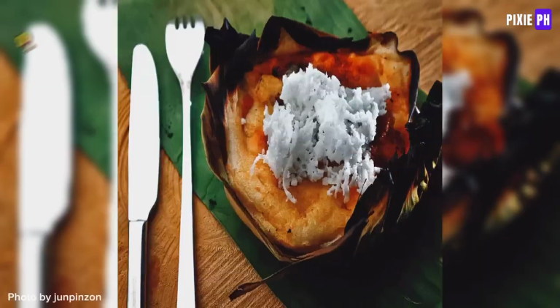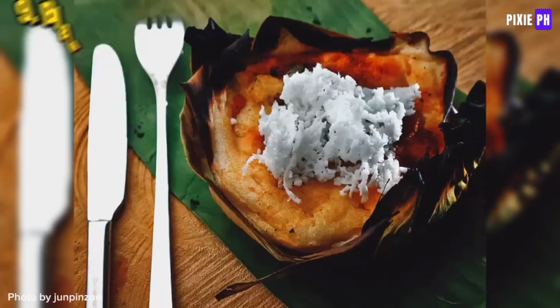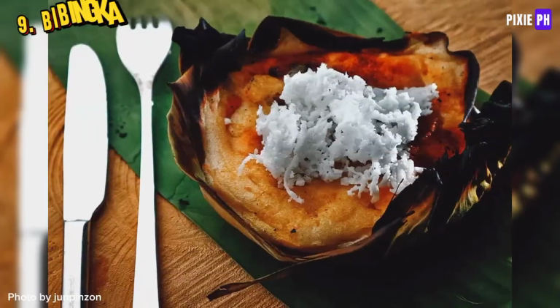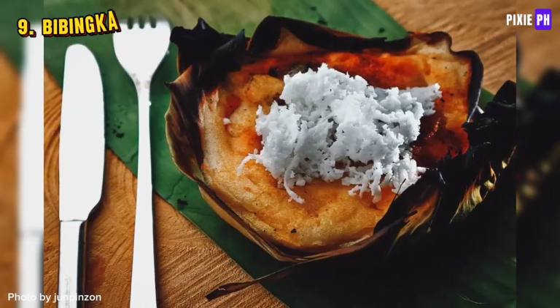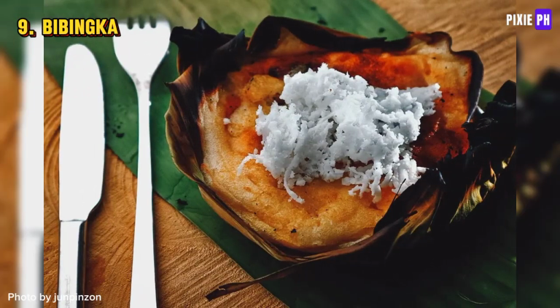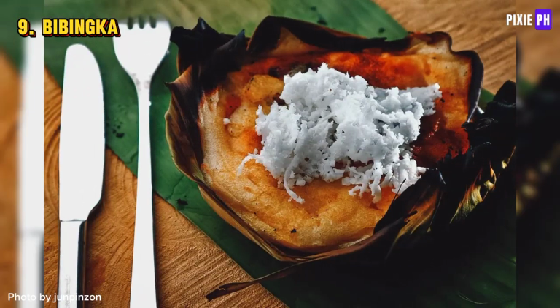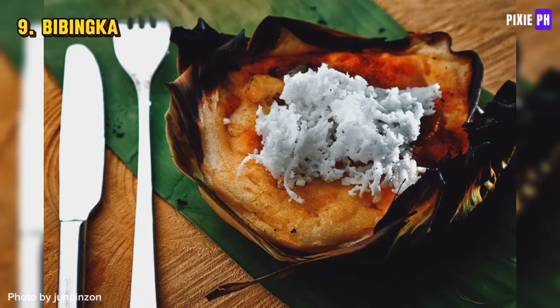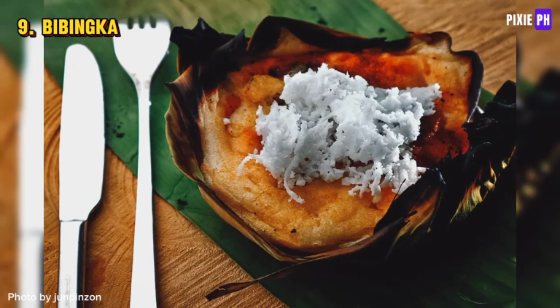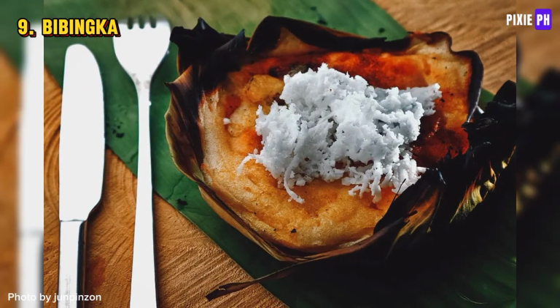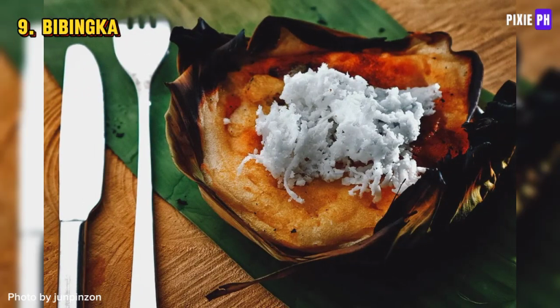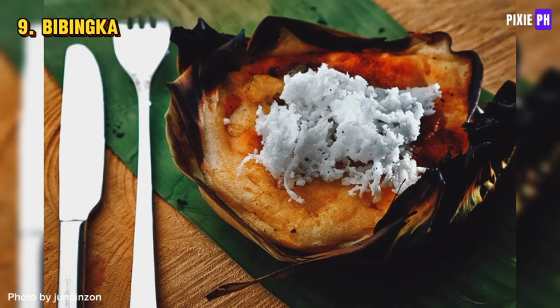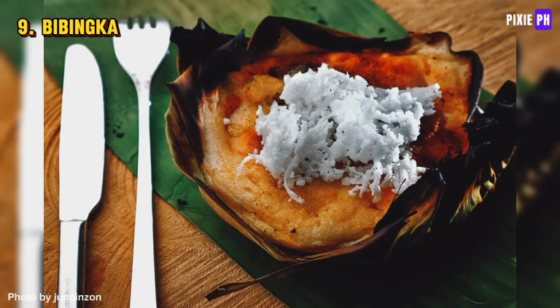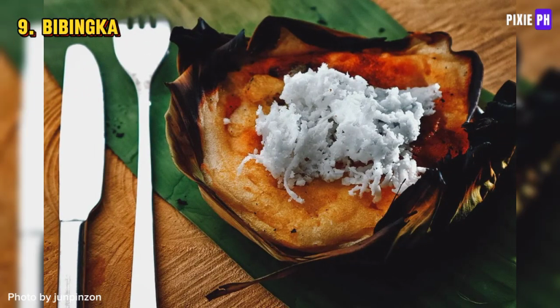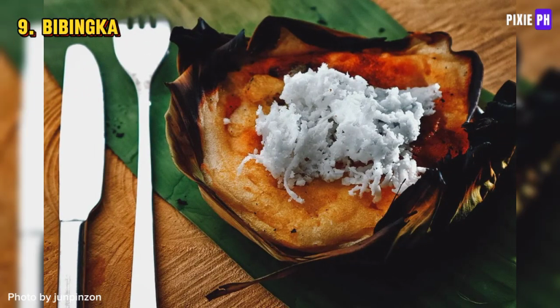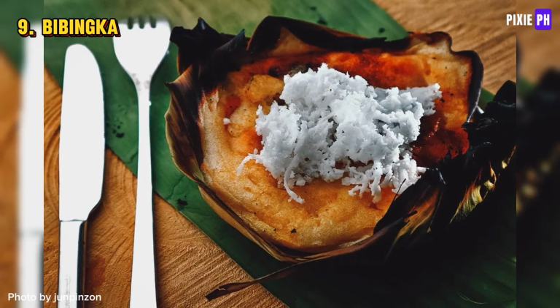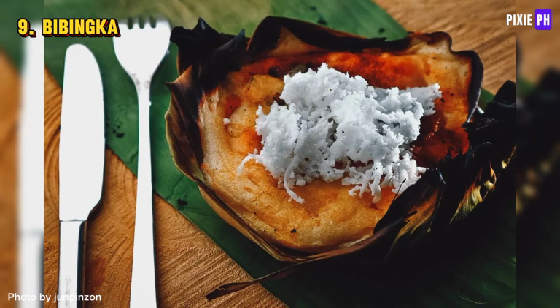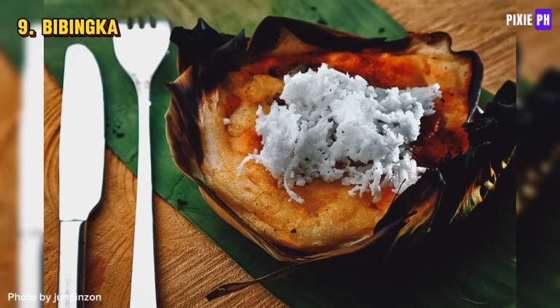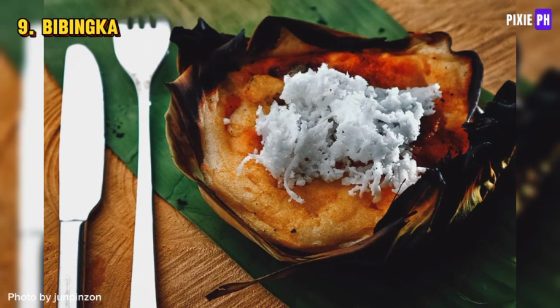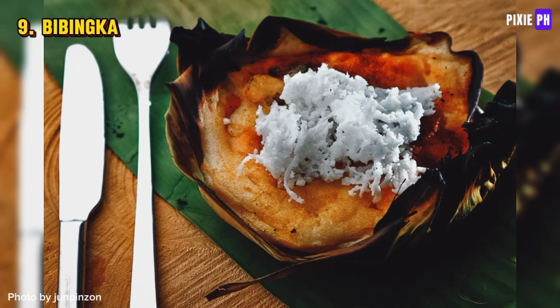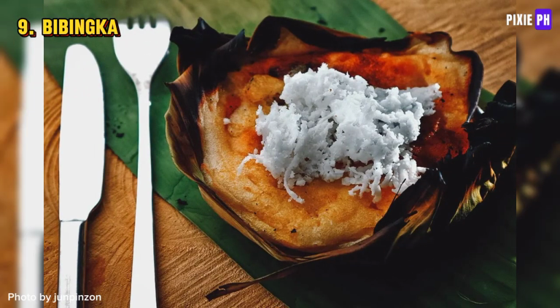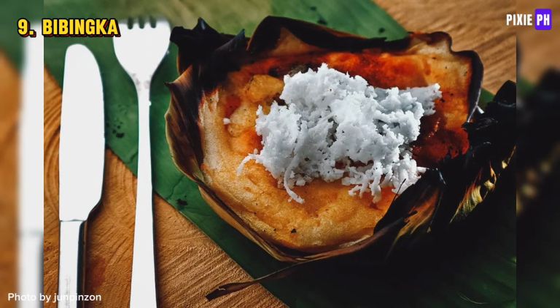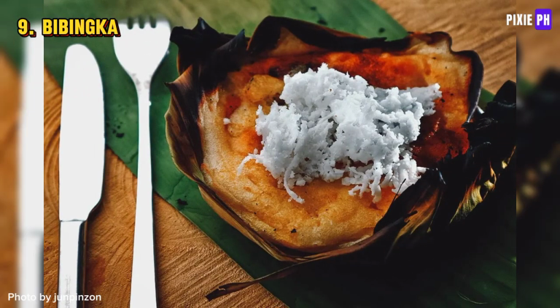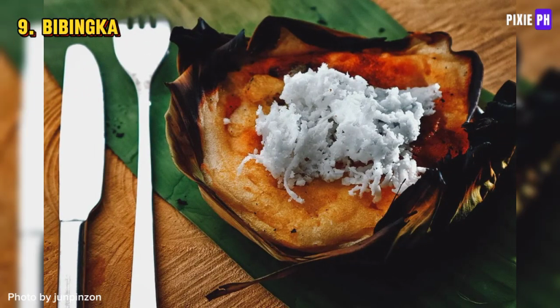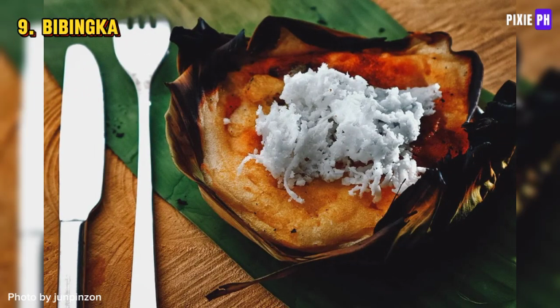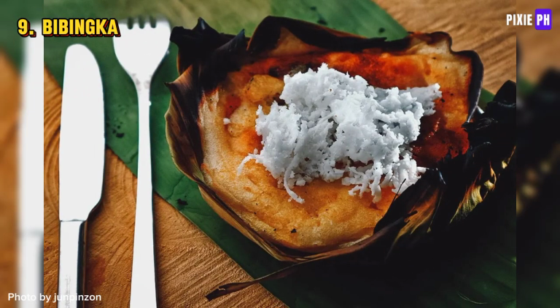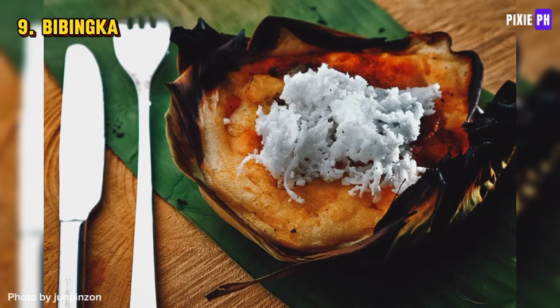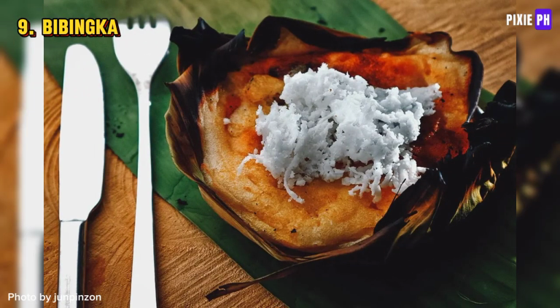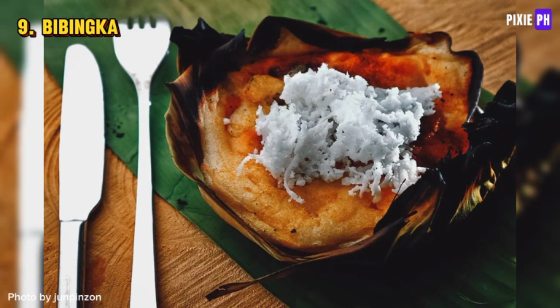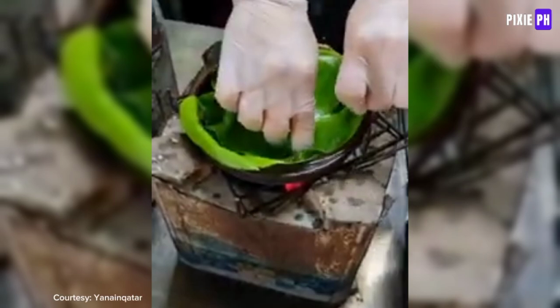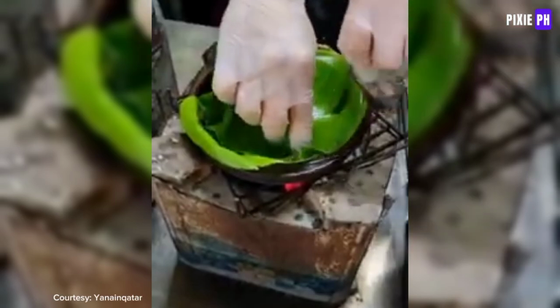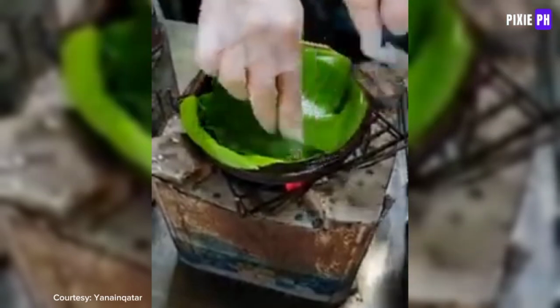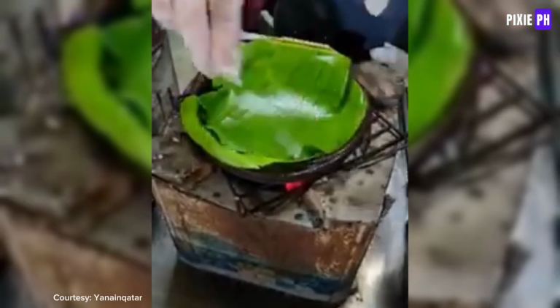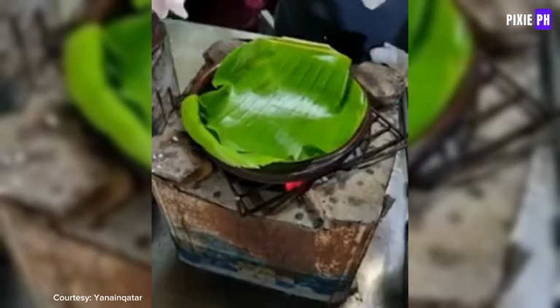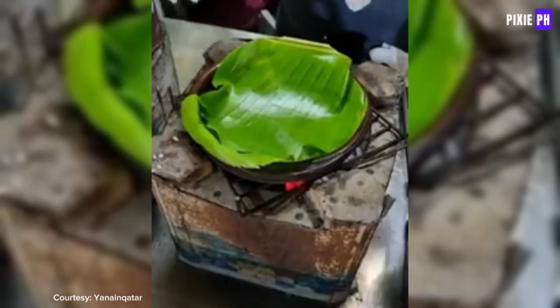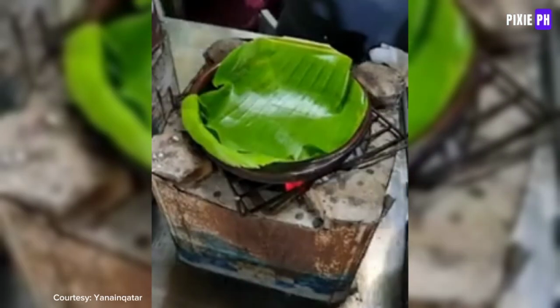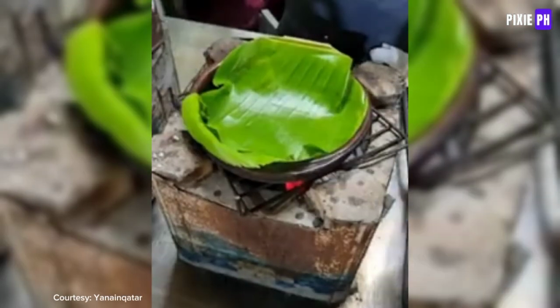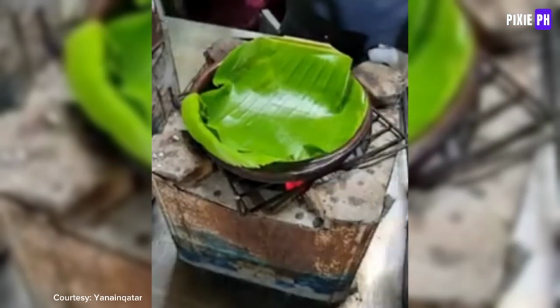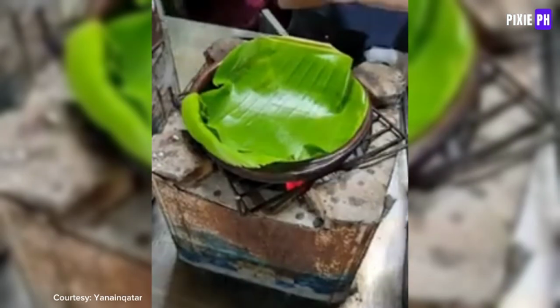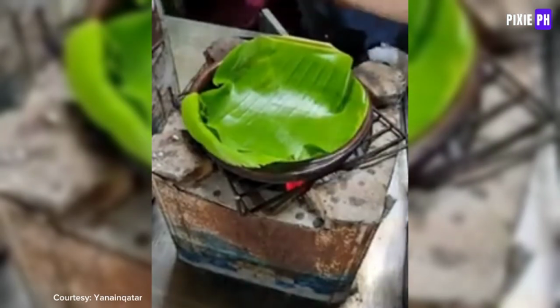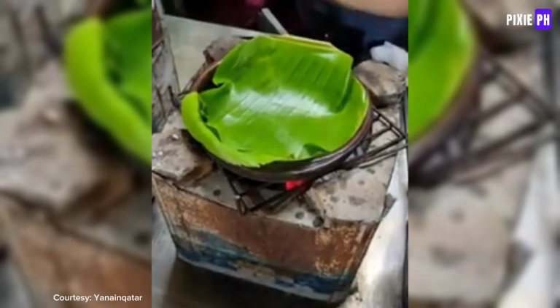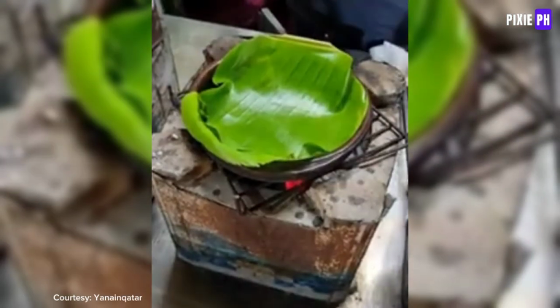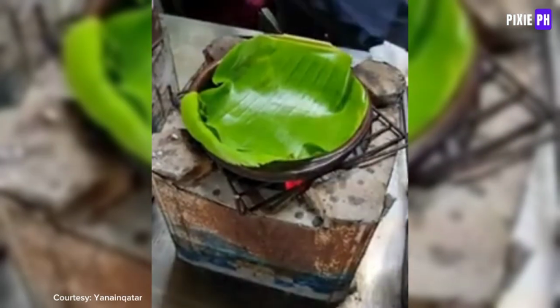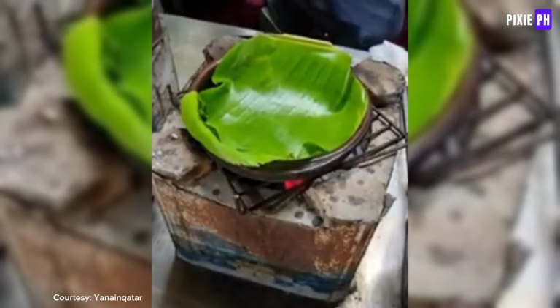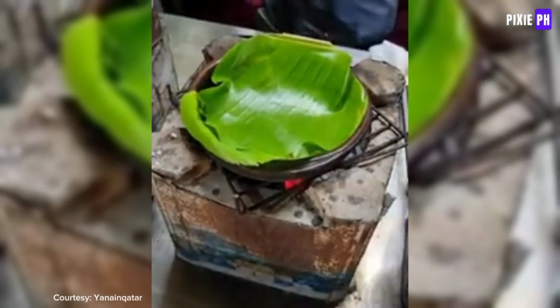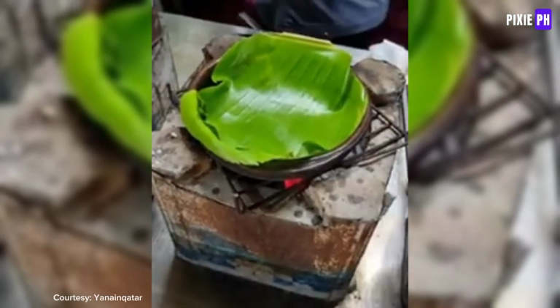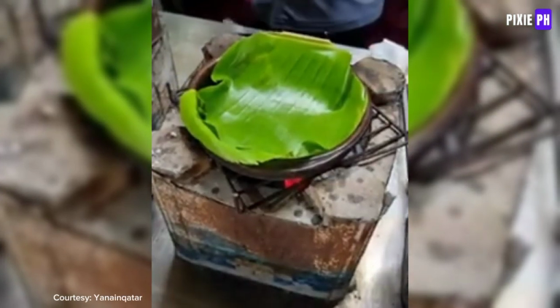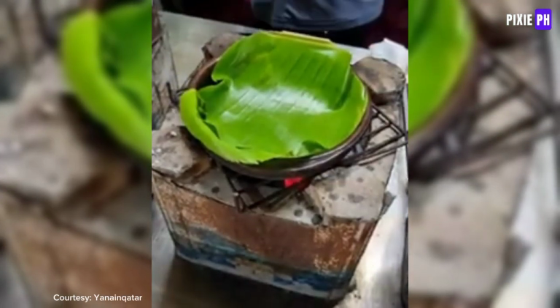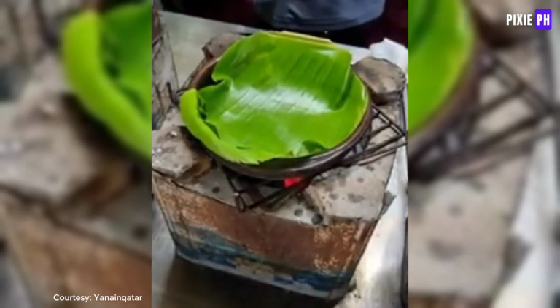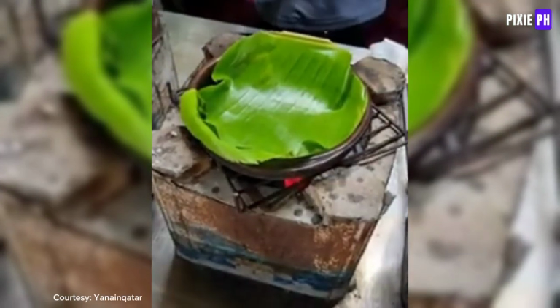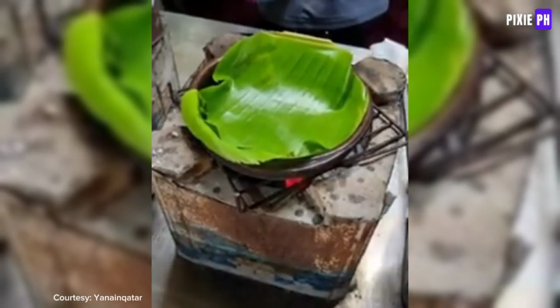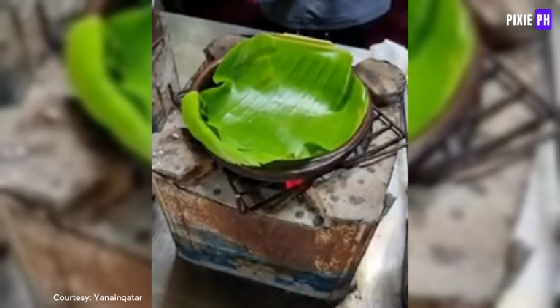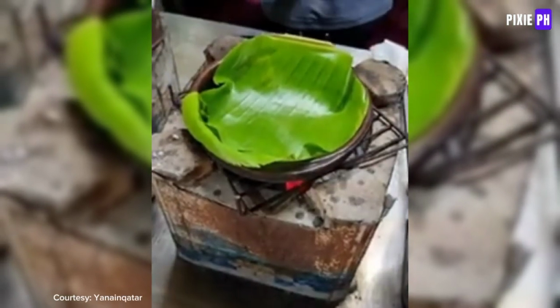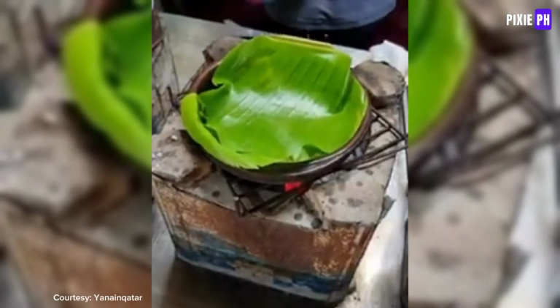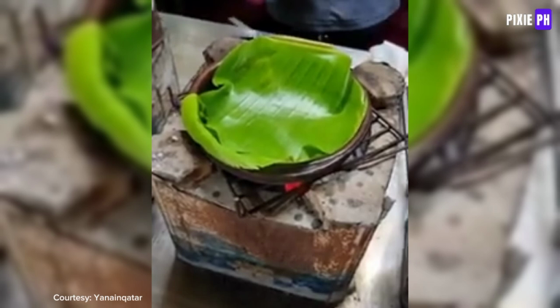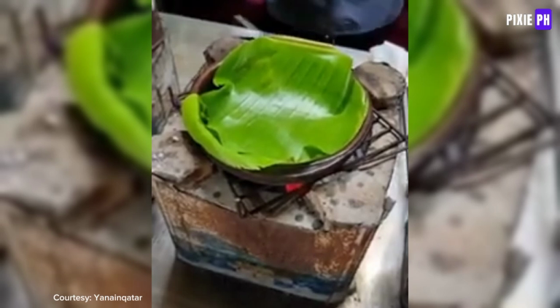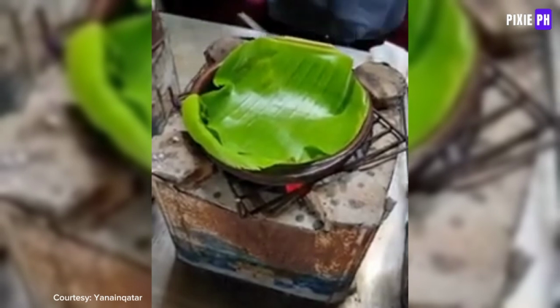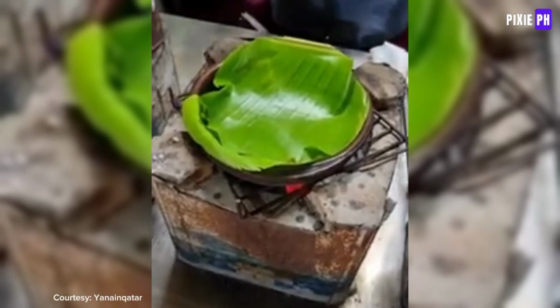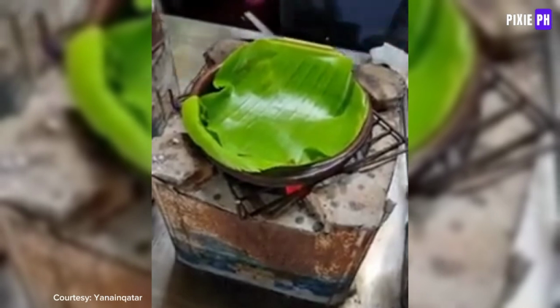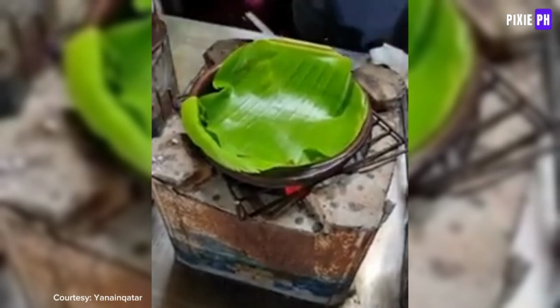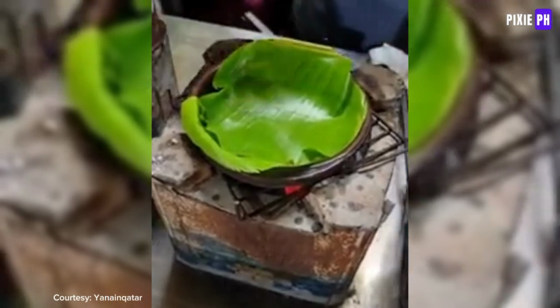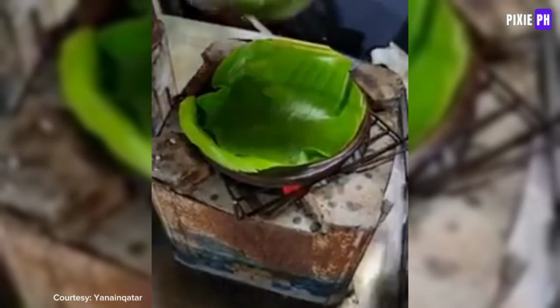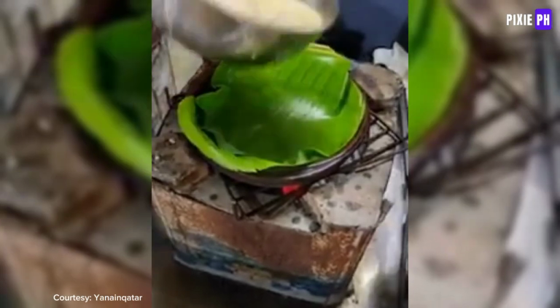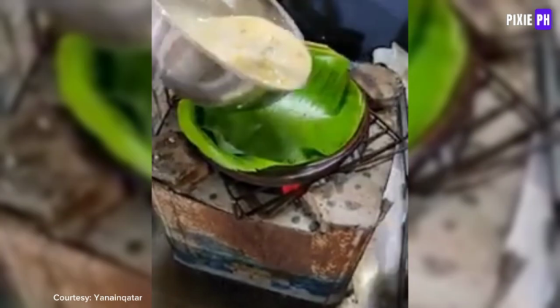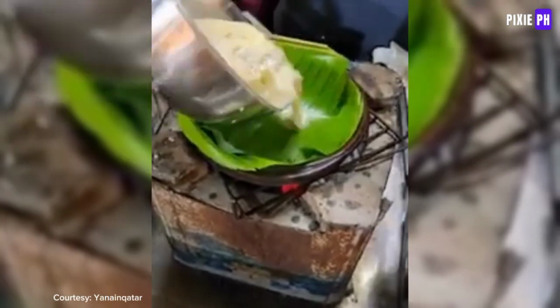Bibingka is a type of rice cake traditionally baked in a clay pot lined with banana leaves and topped with salted egg and cheese.